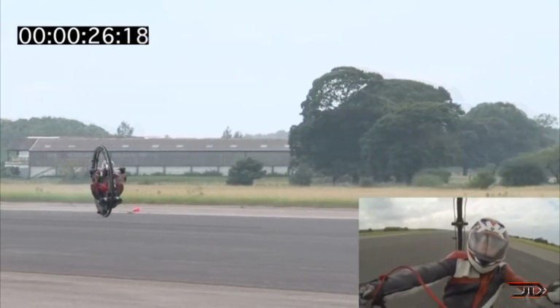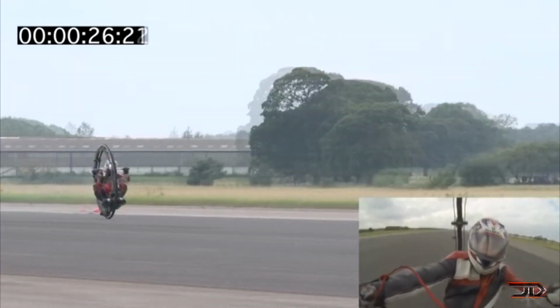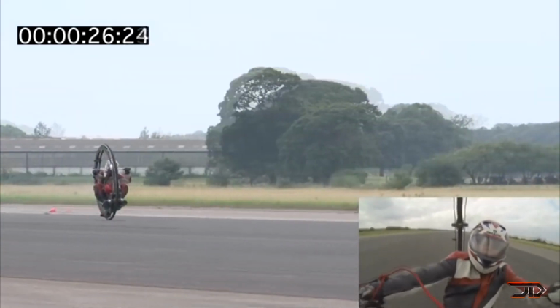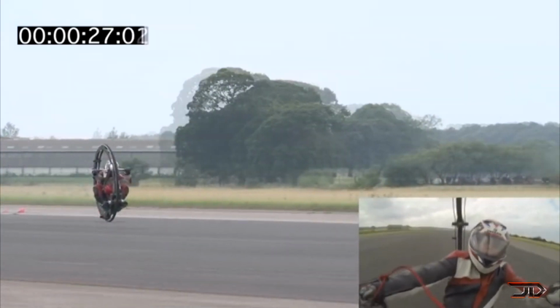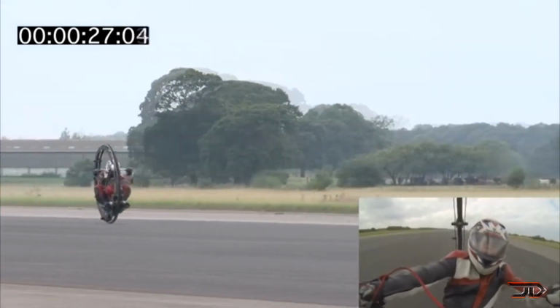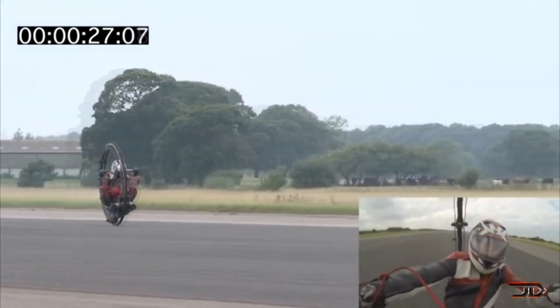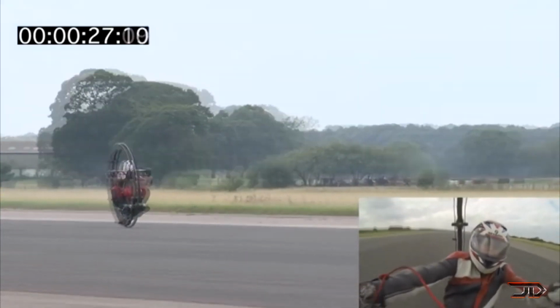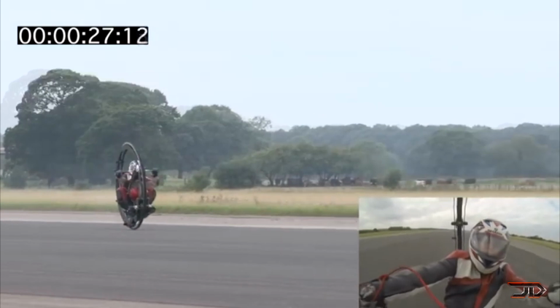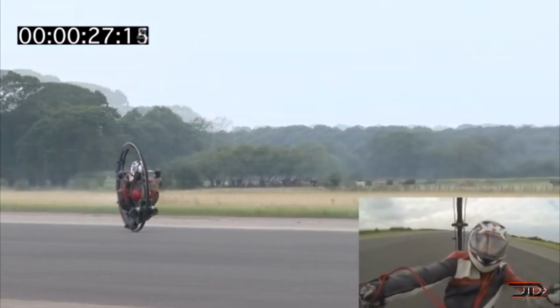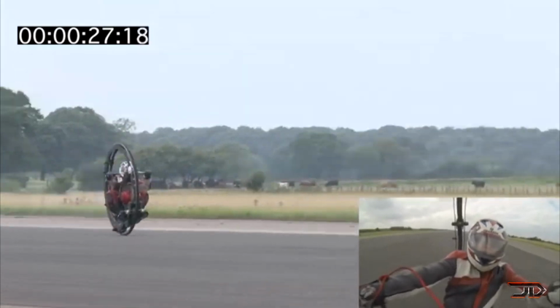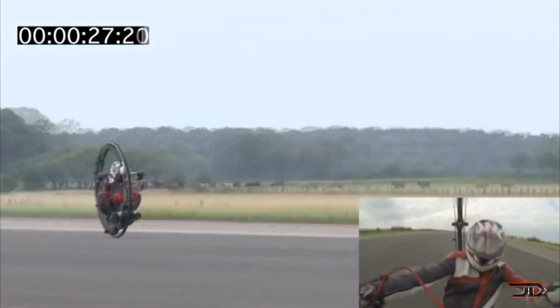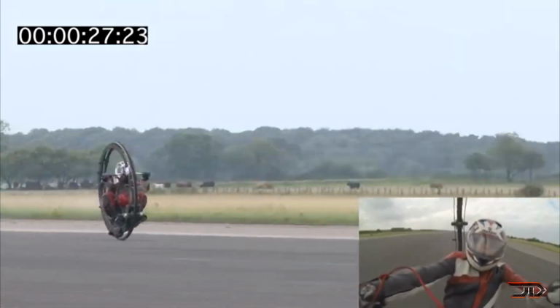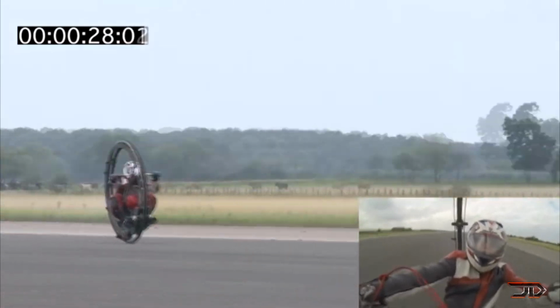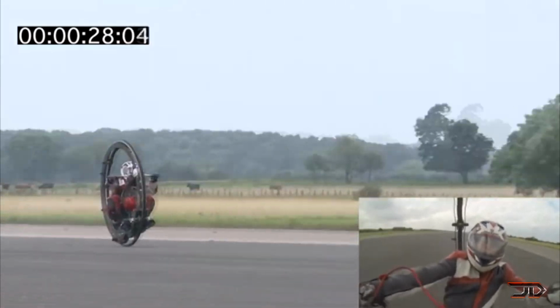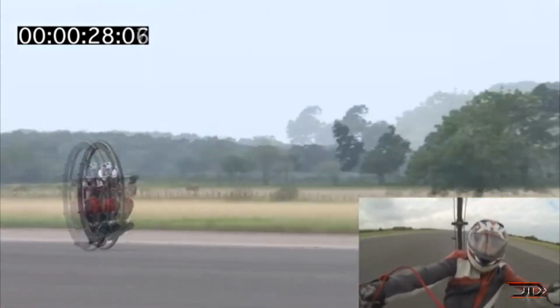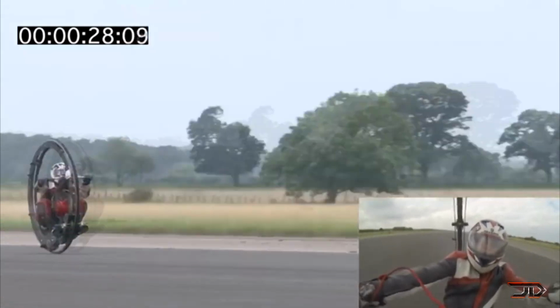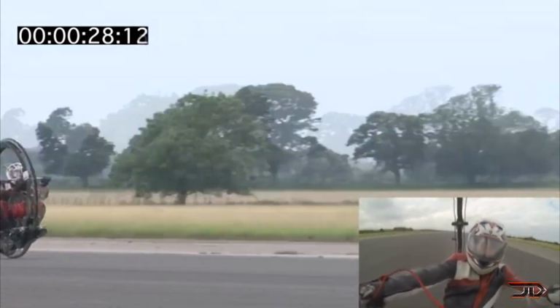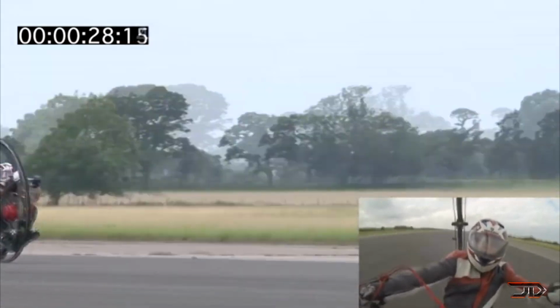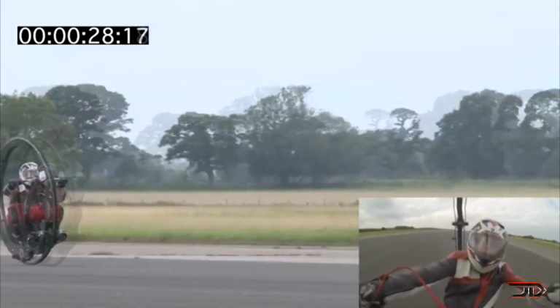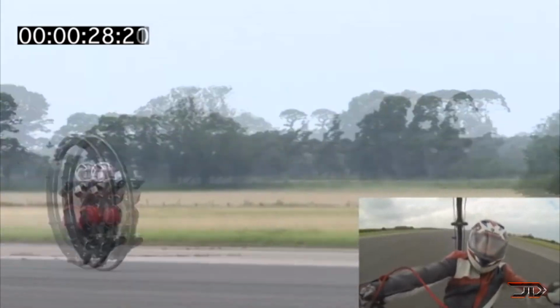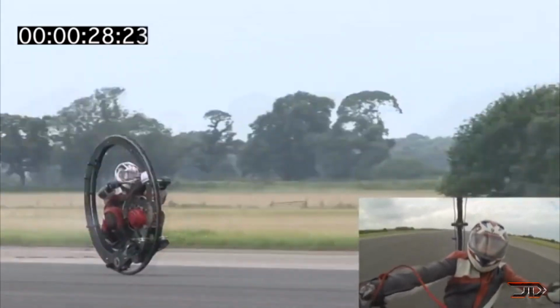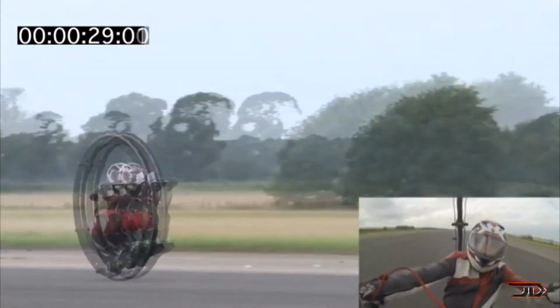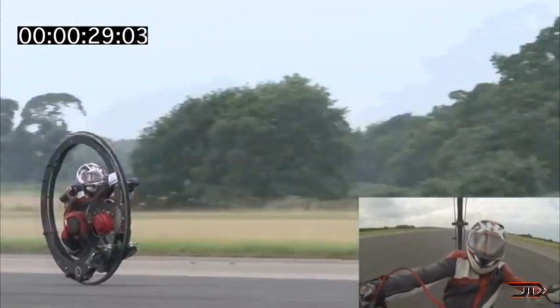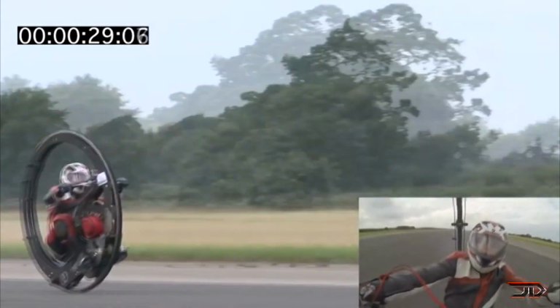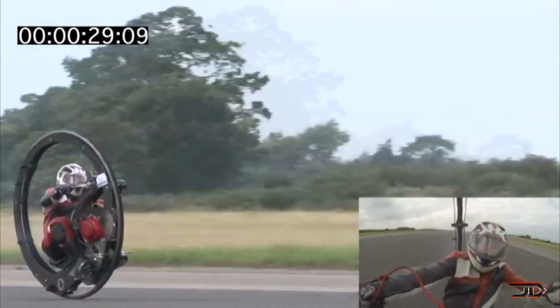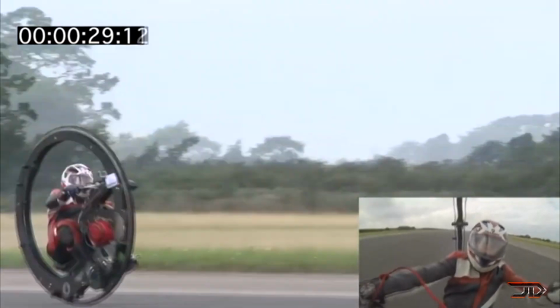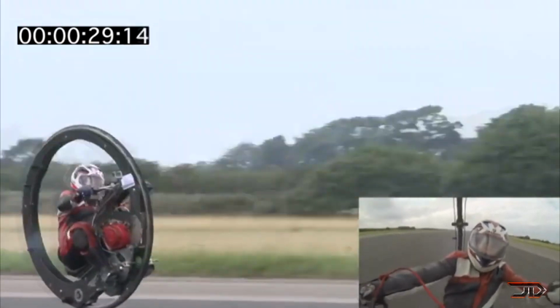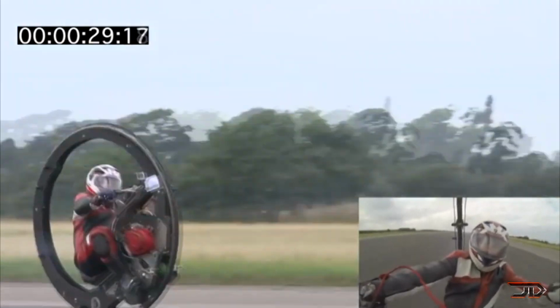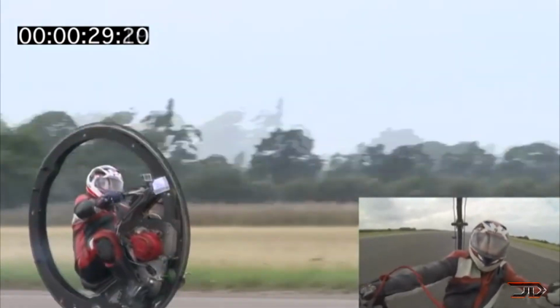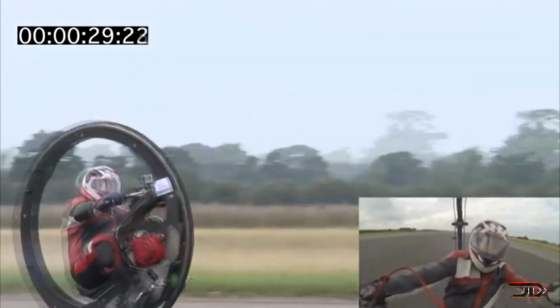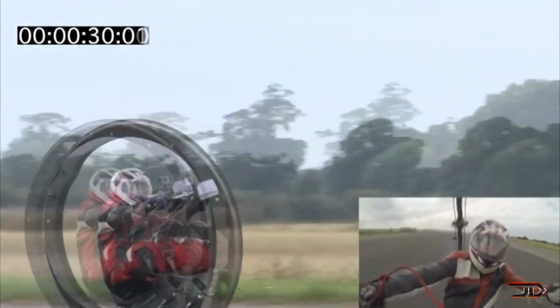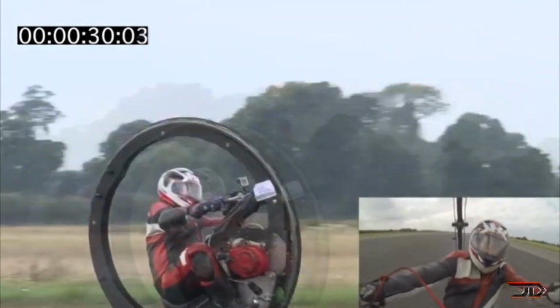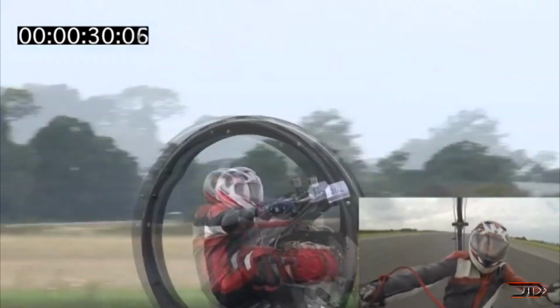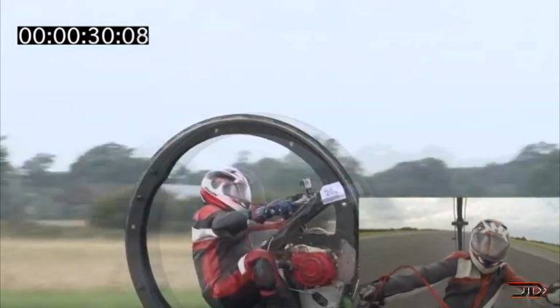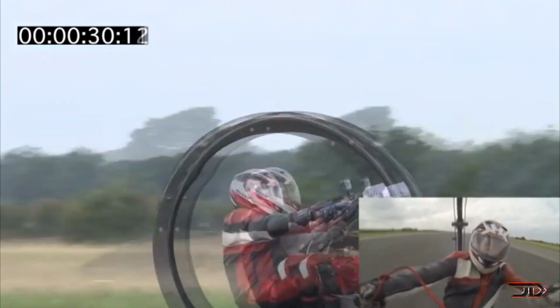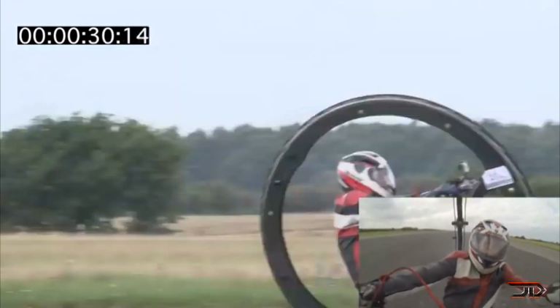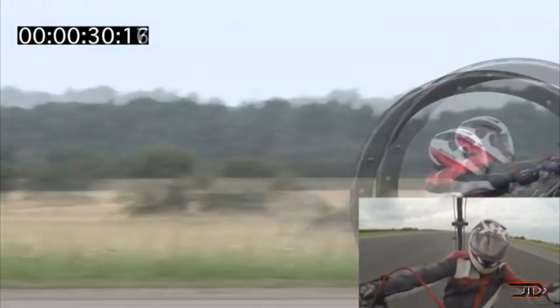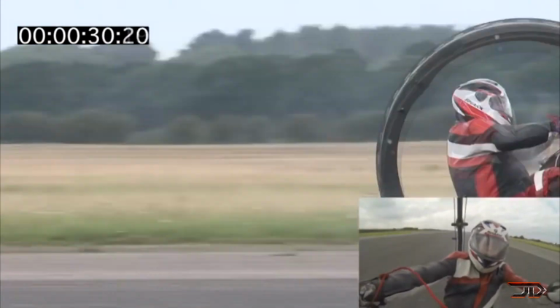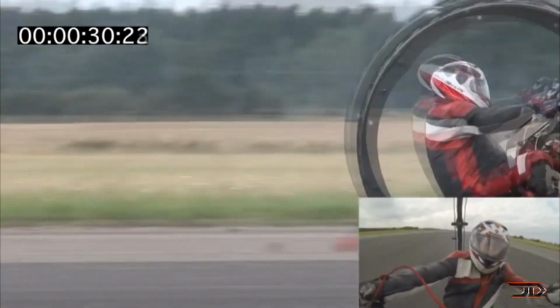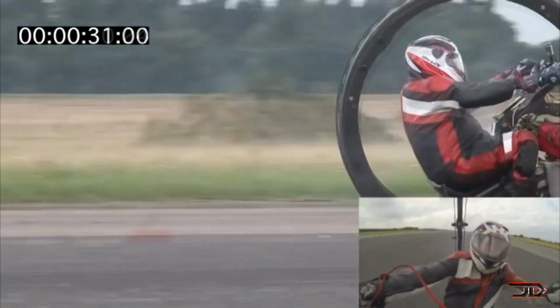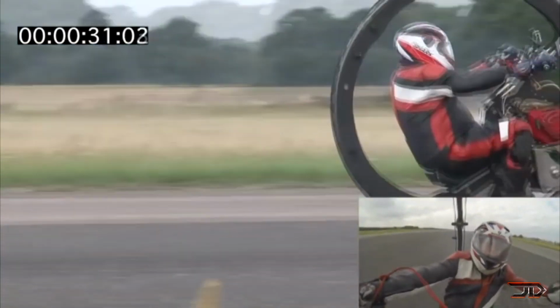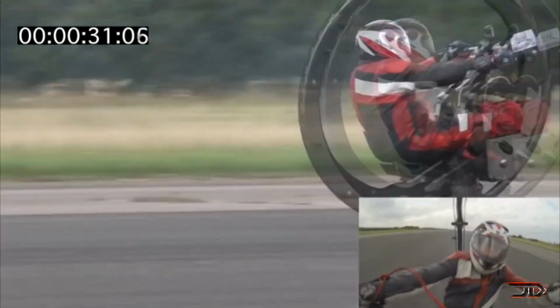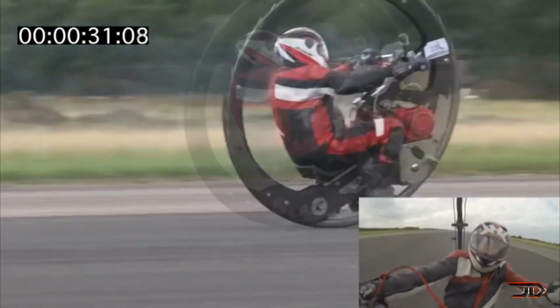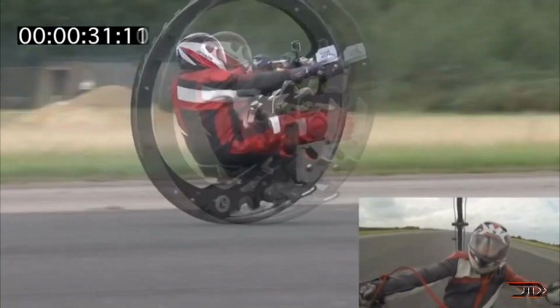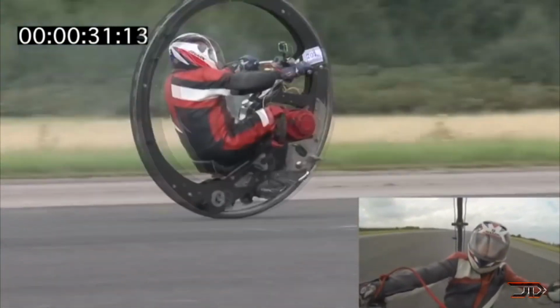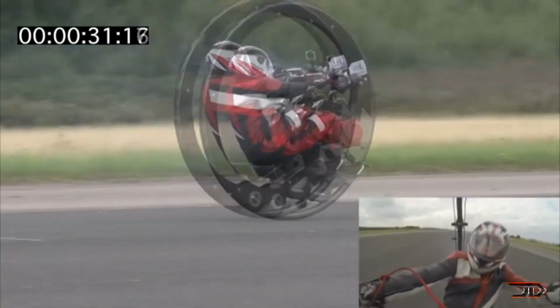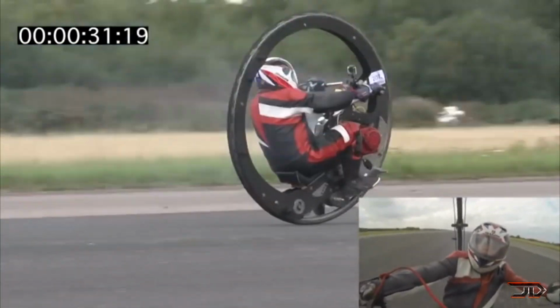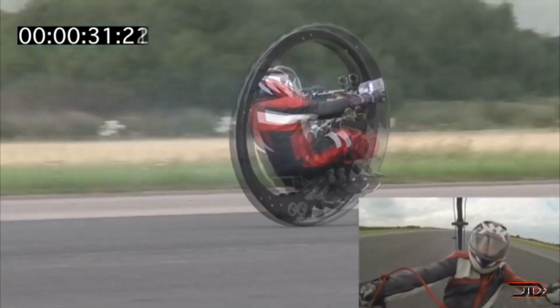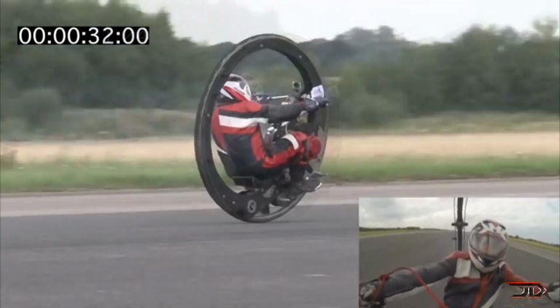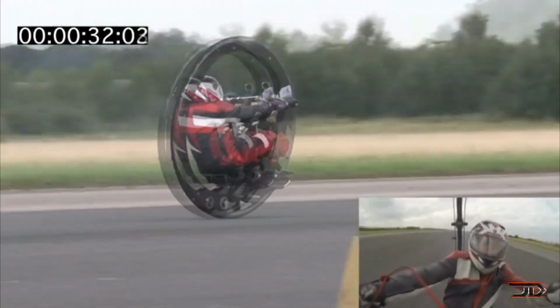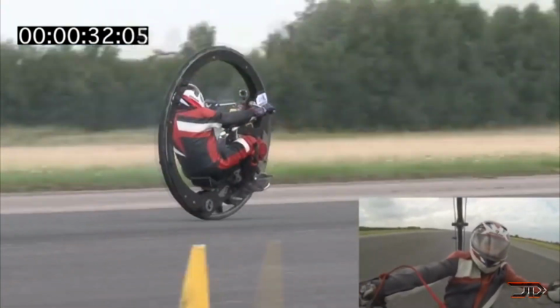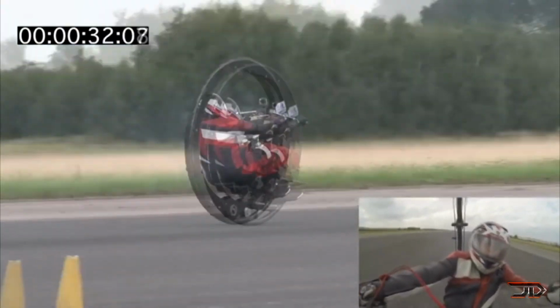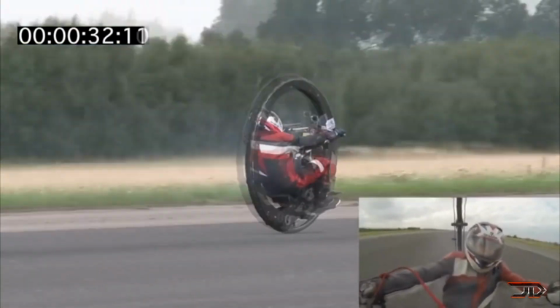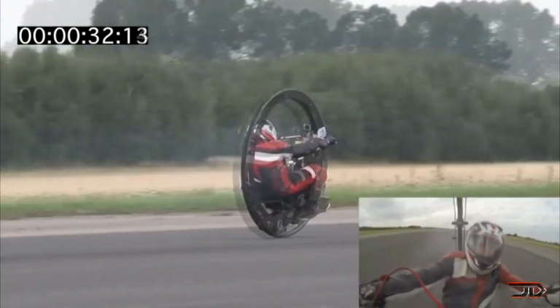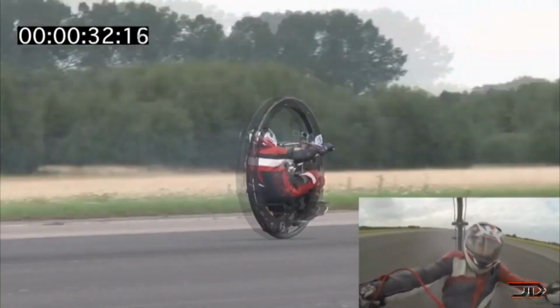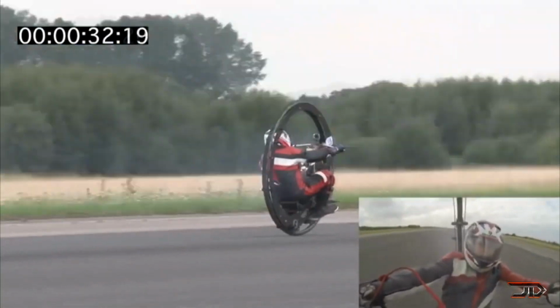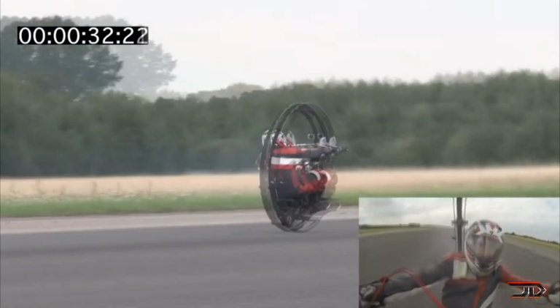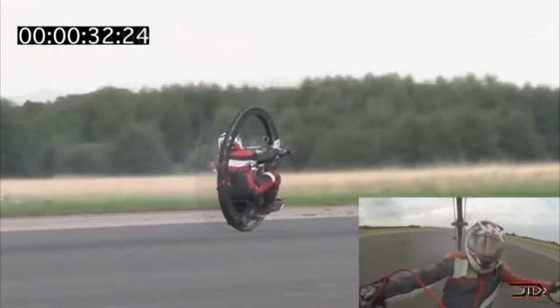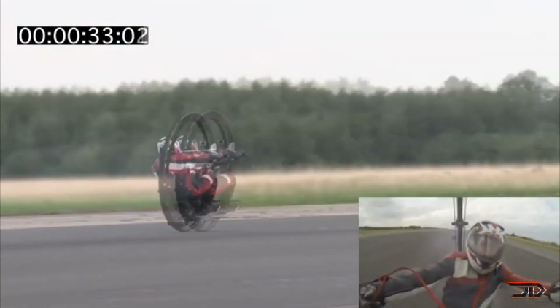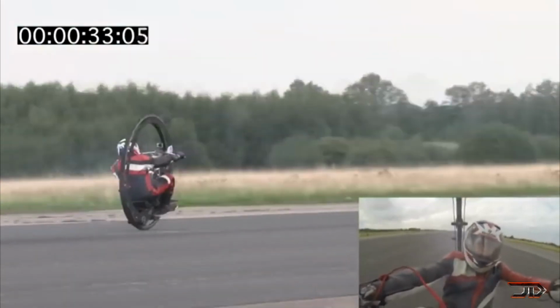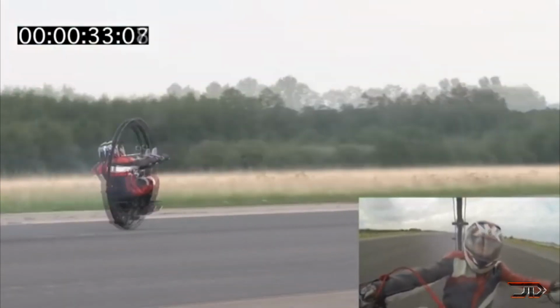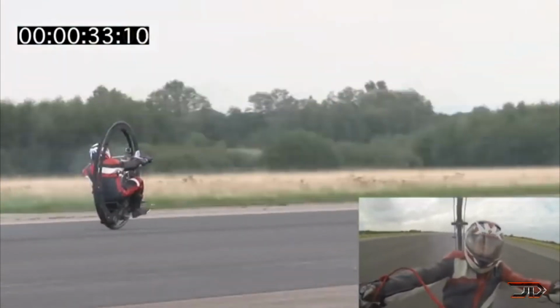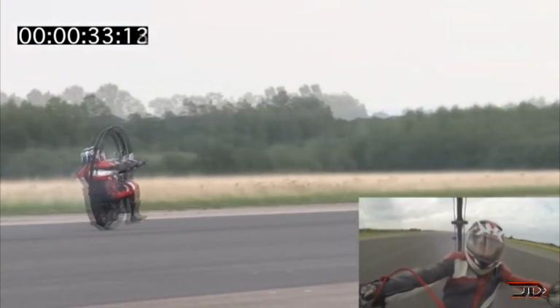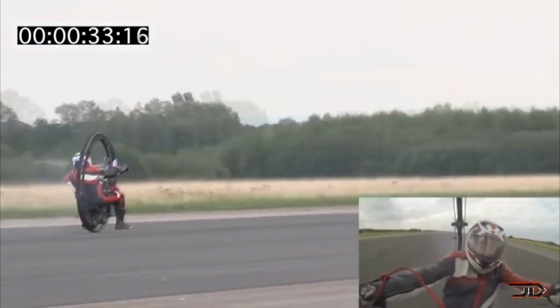Breaking the world record was a pretty big deal at the time, but the team is already building a newer, faster variant, which is nicknamed the Trojan.